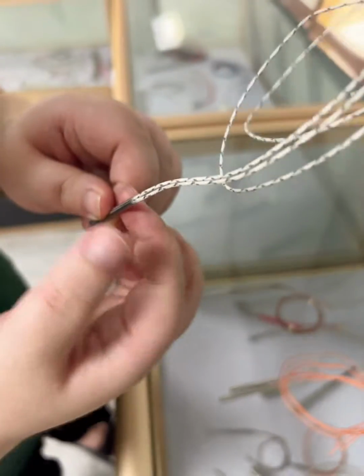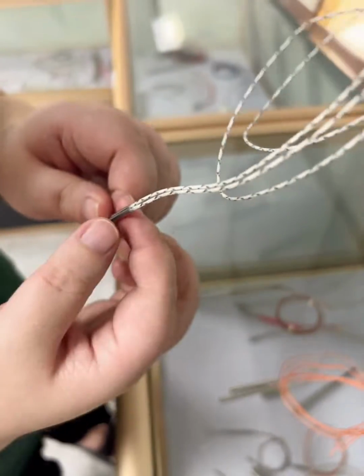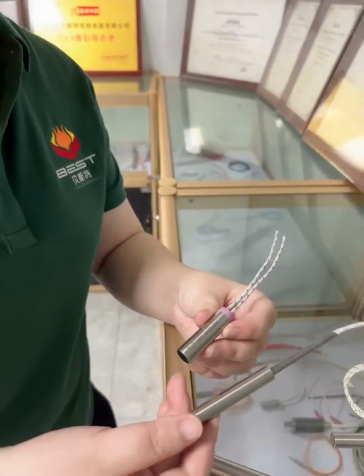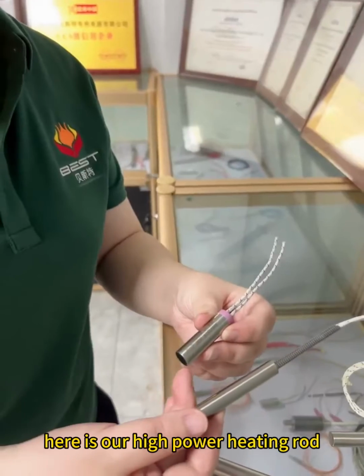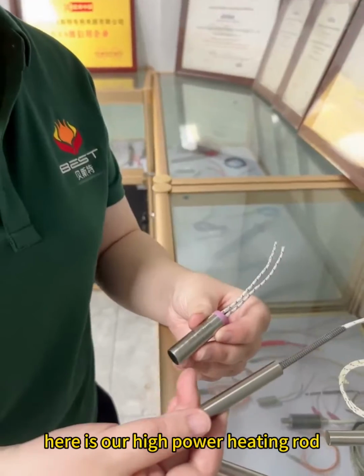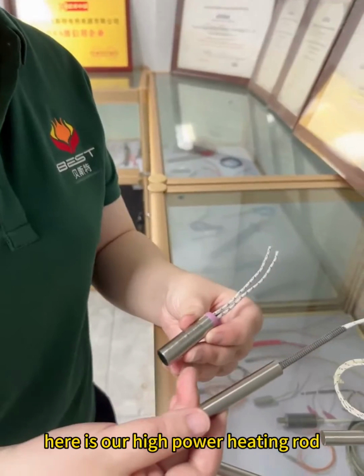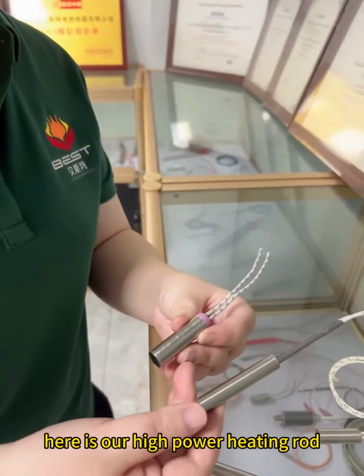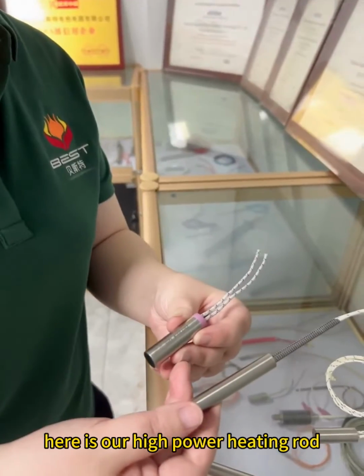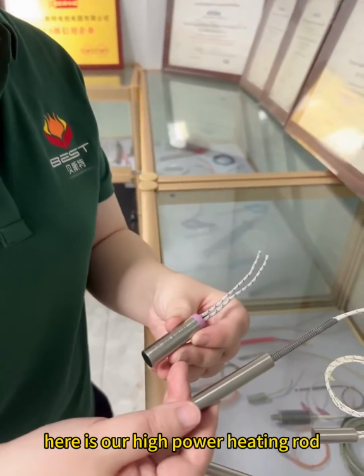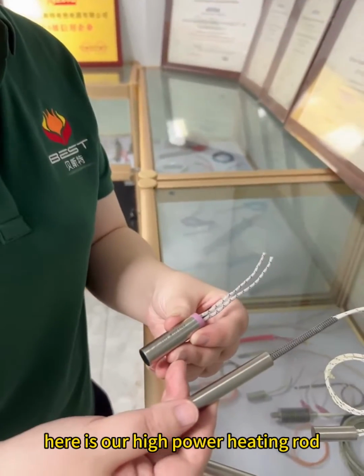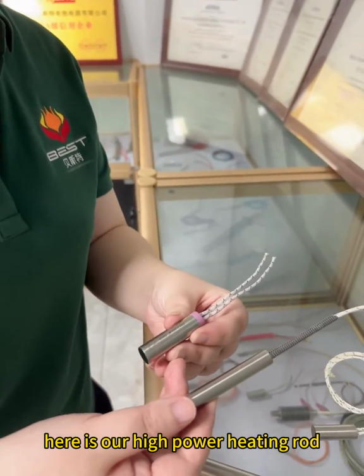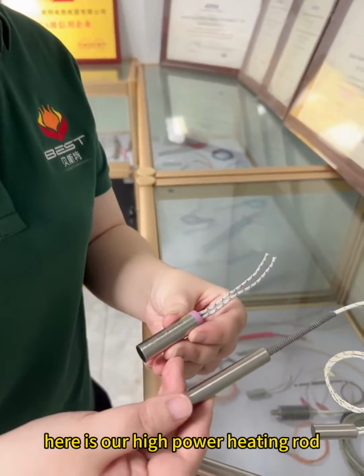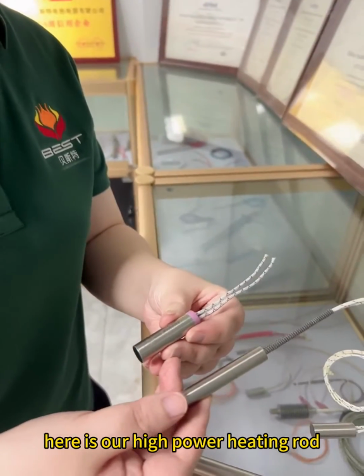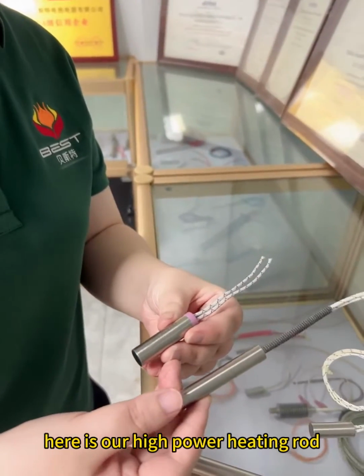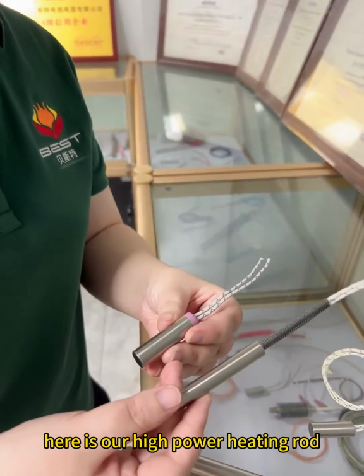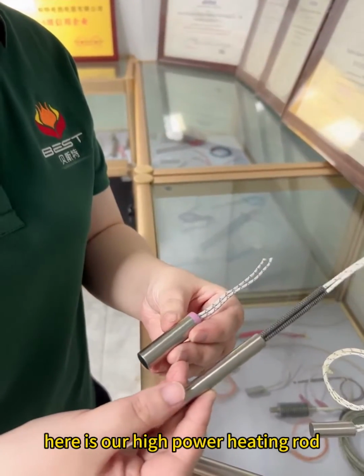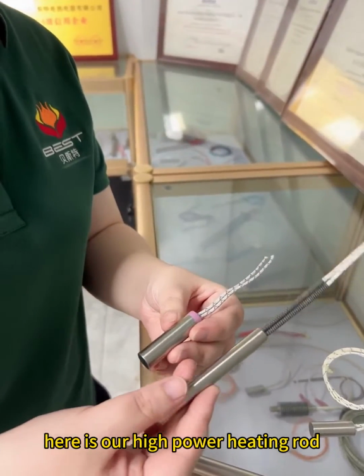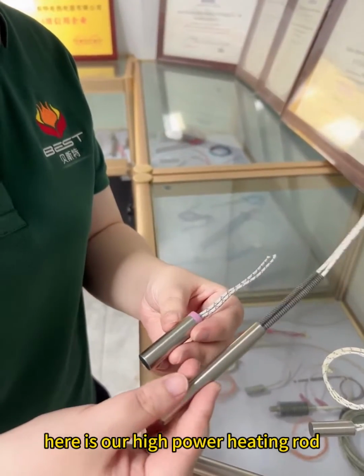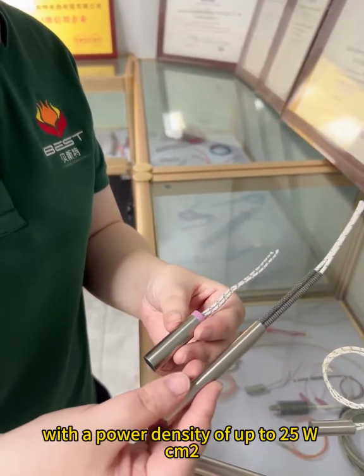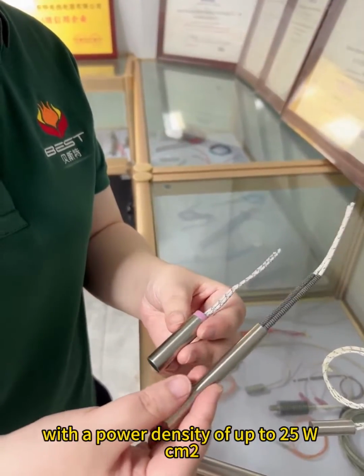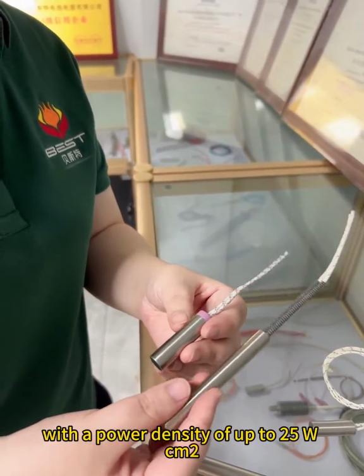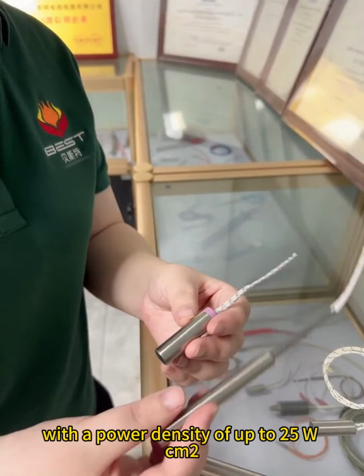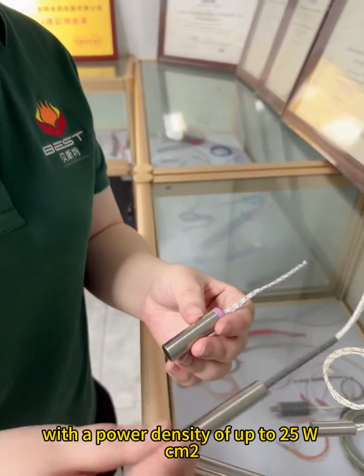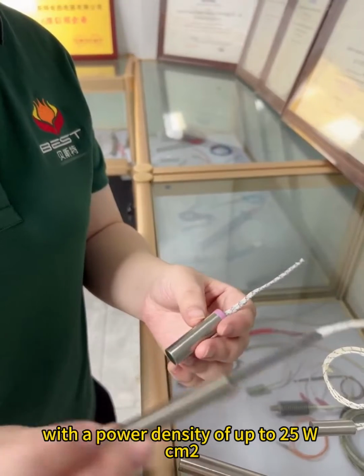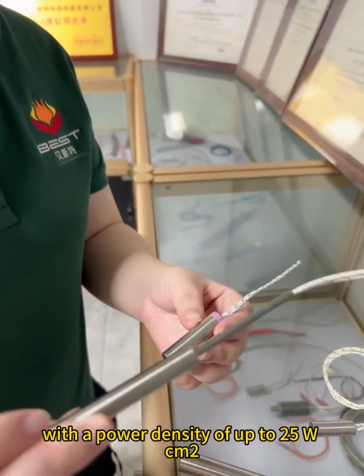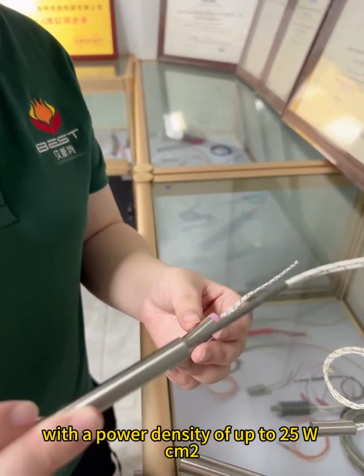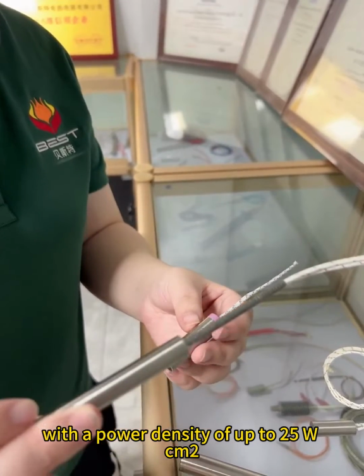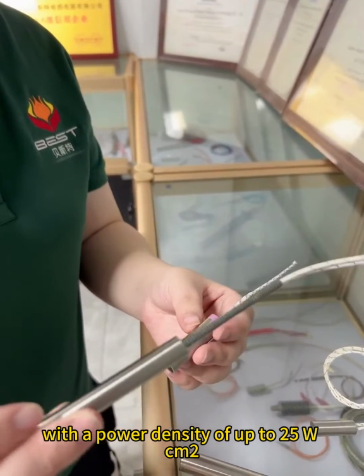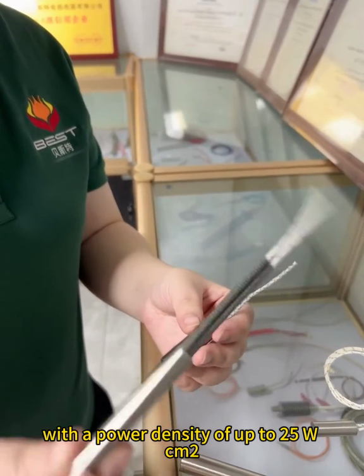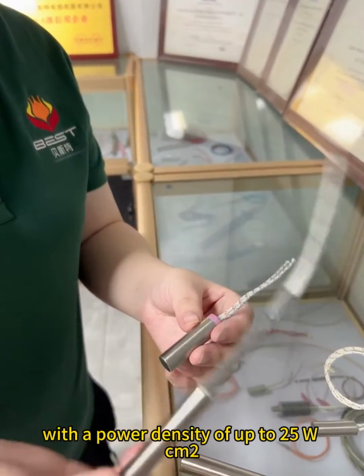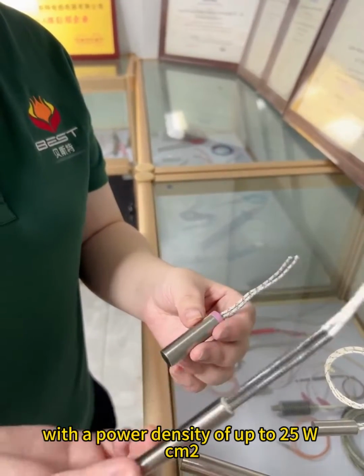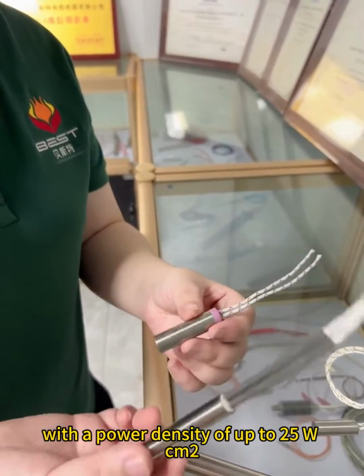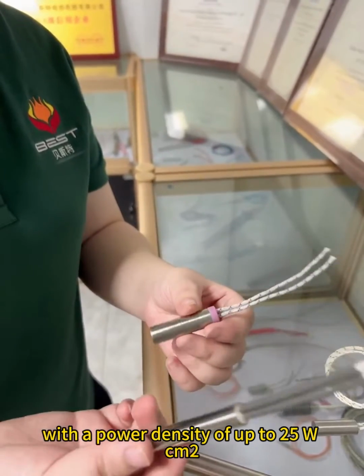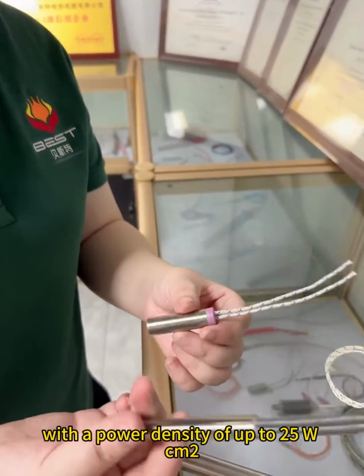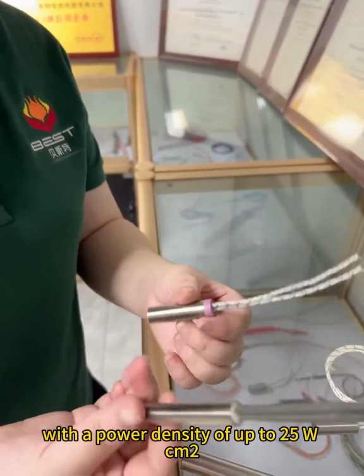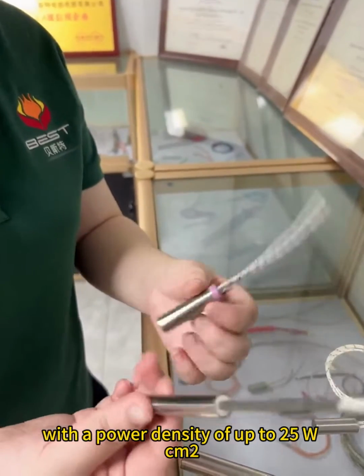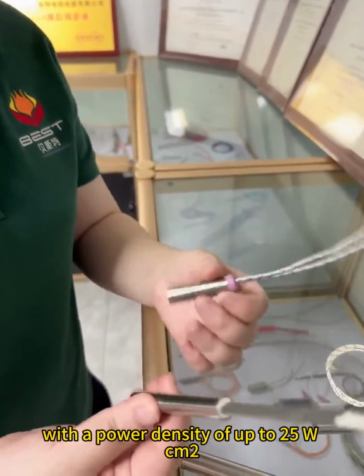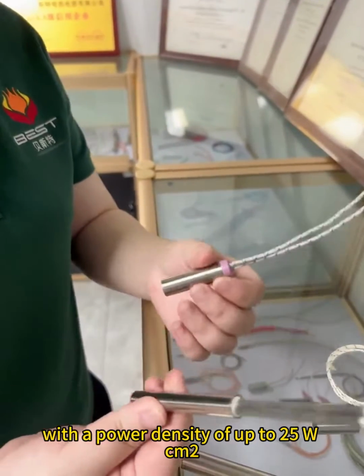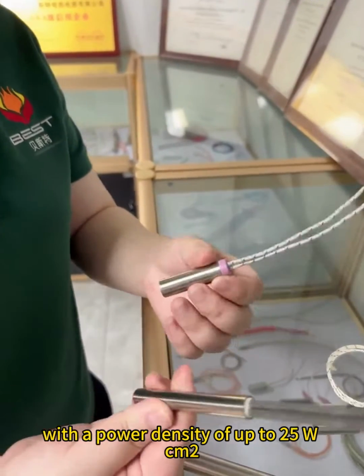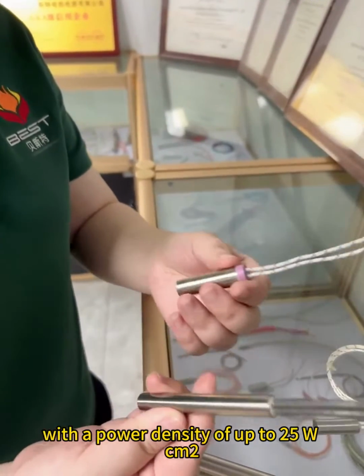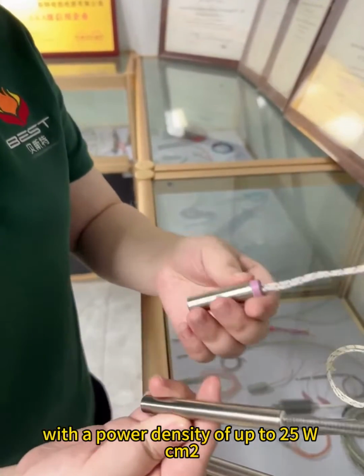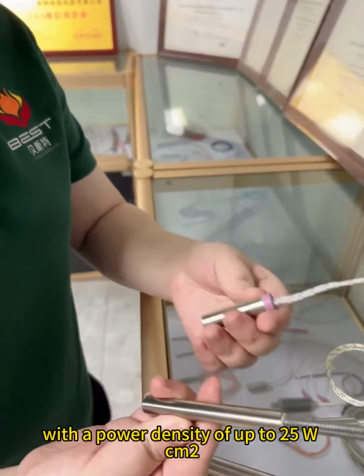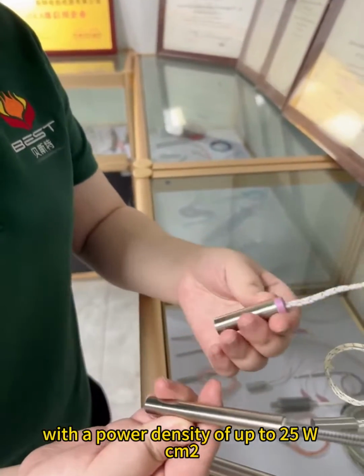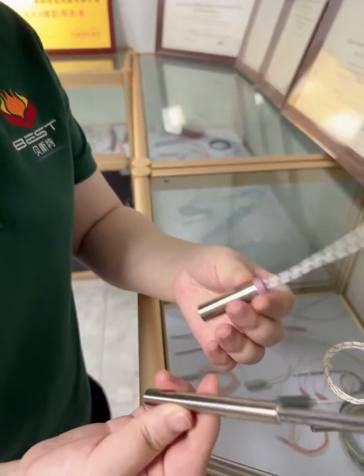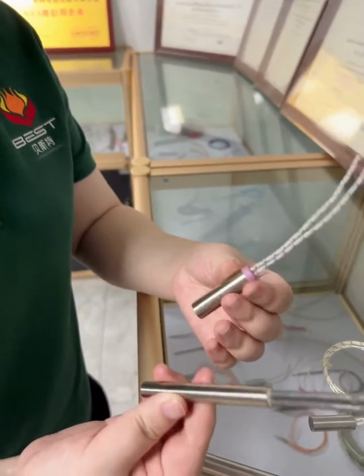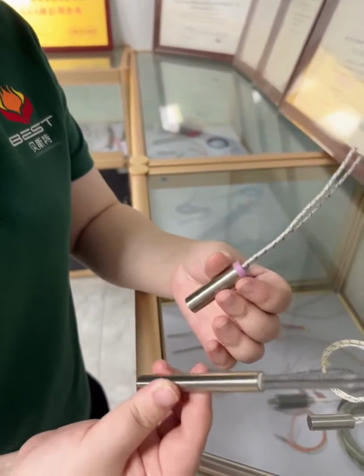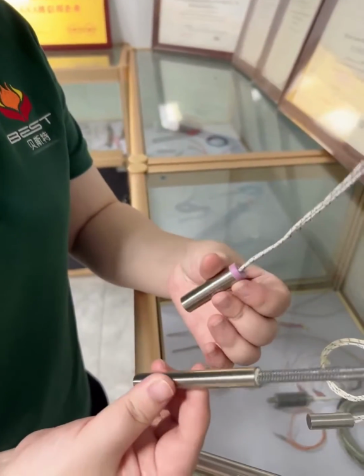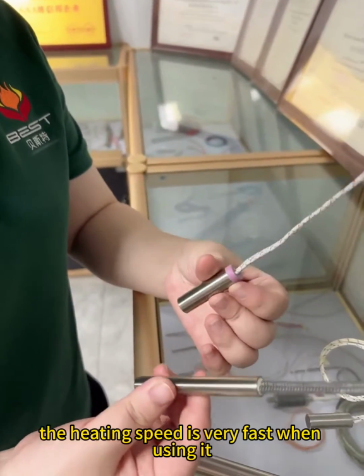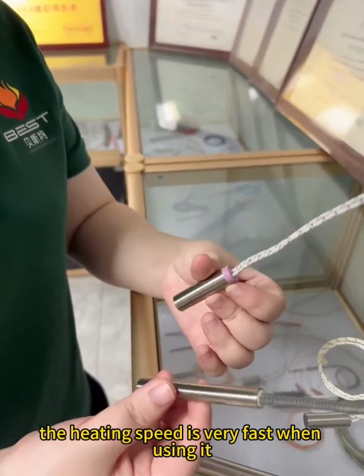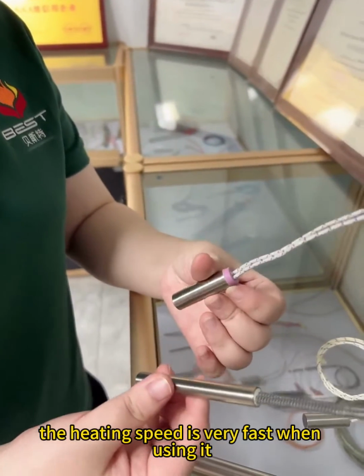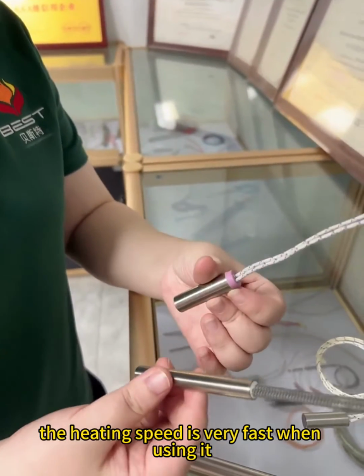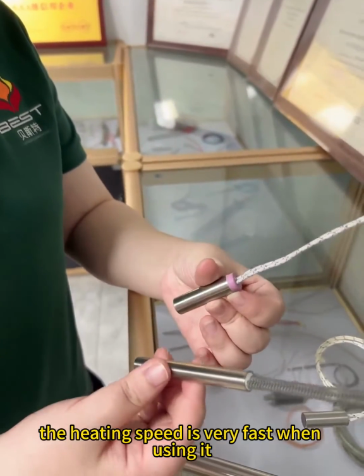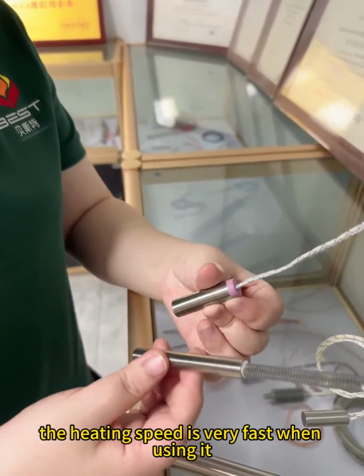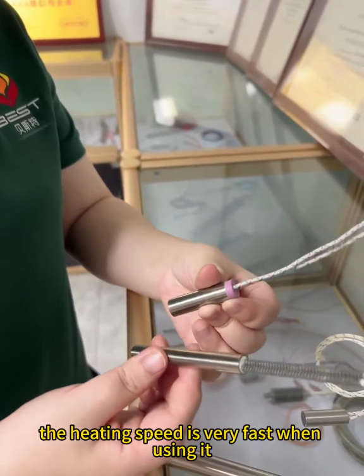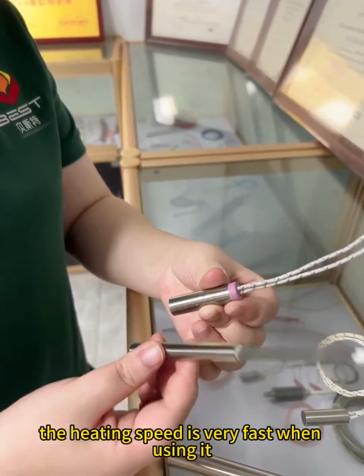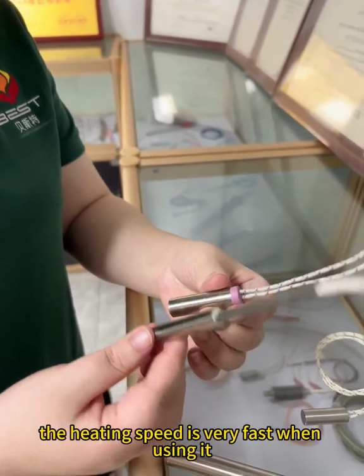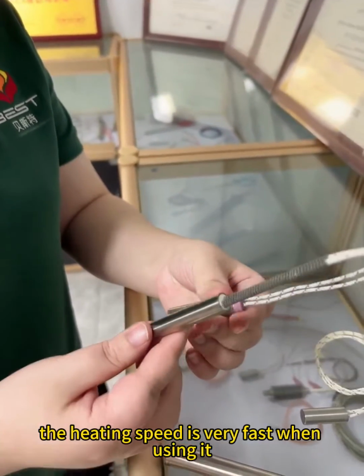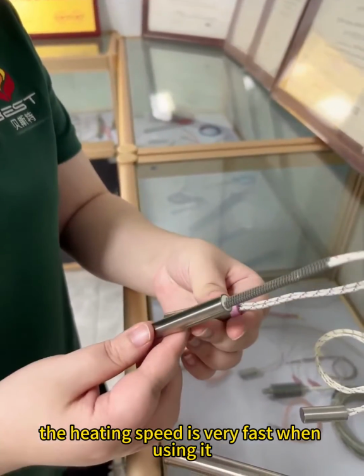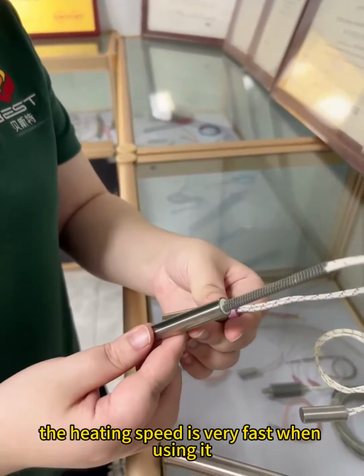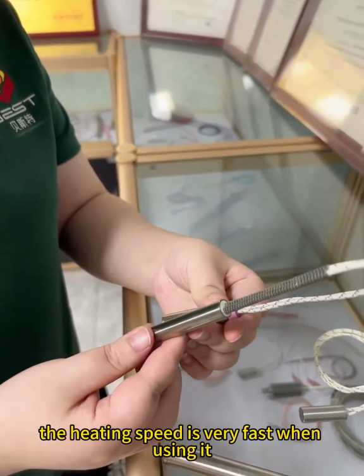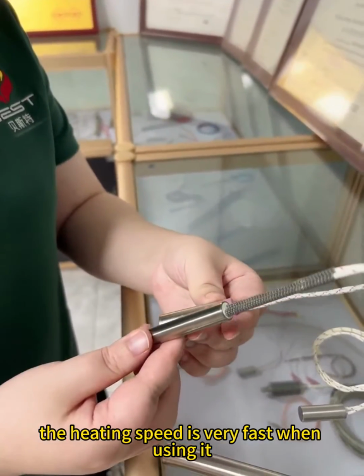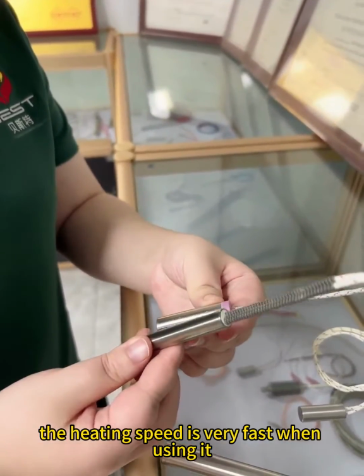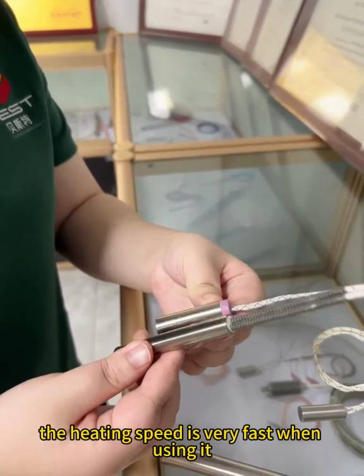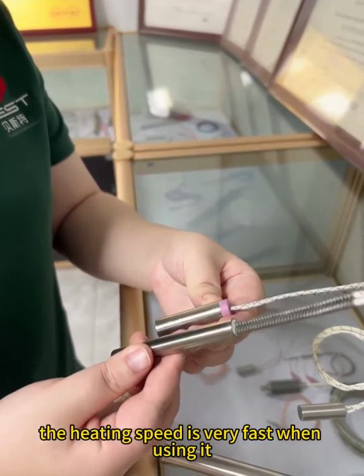Here is our high power heating rod, with a power density of up to 25 W/cm². The heating speed is very fast when using it.